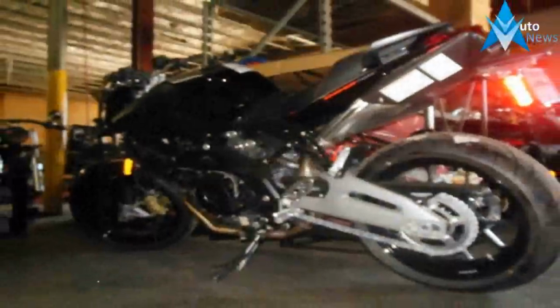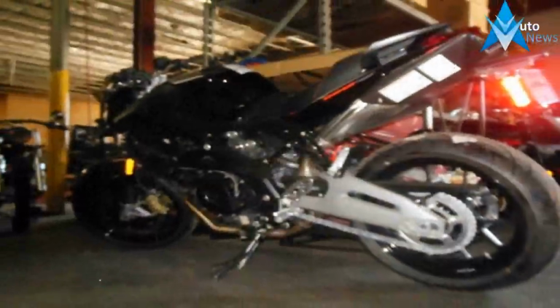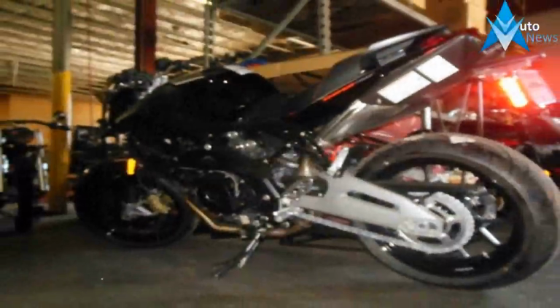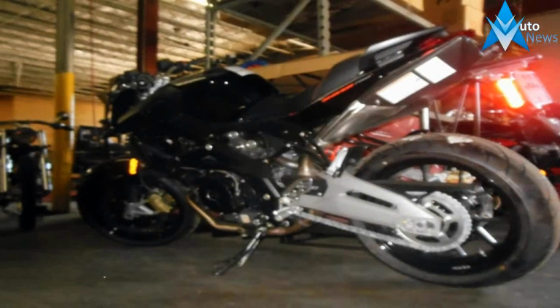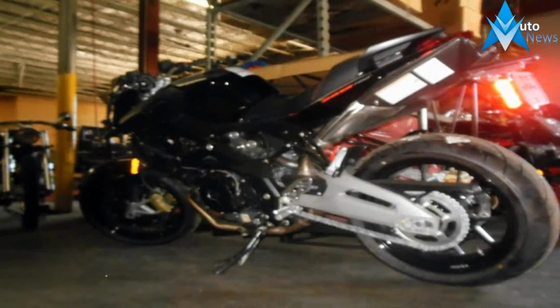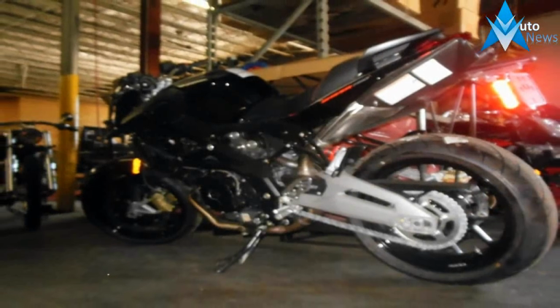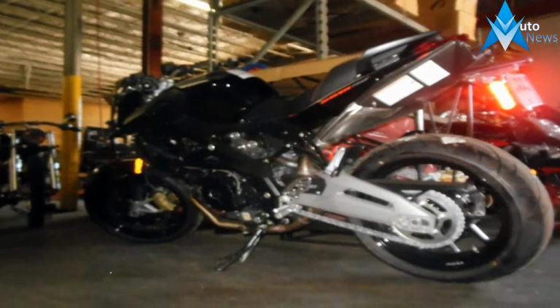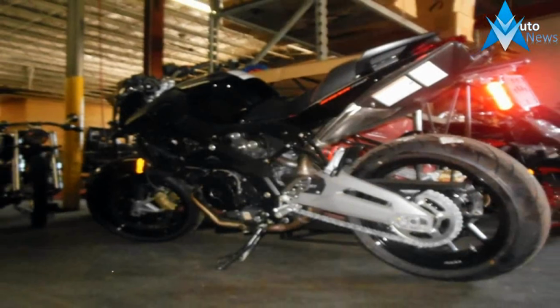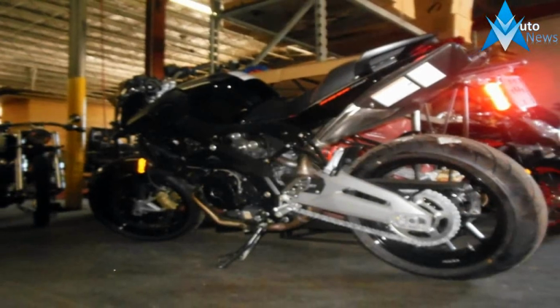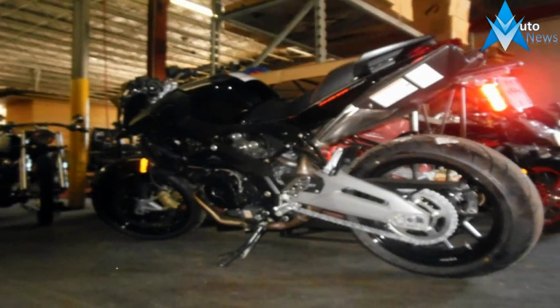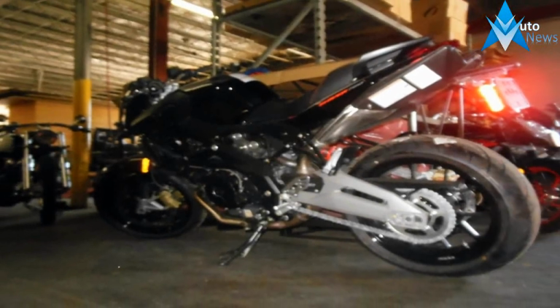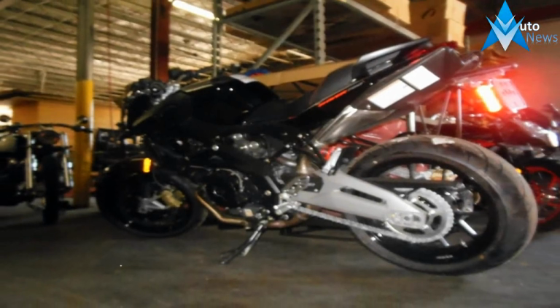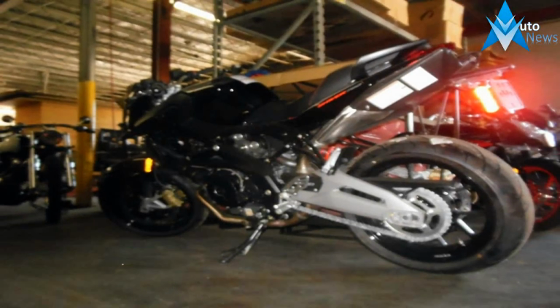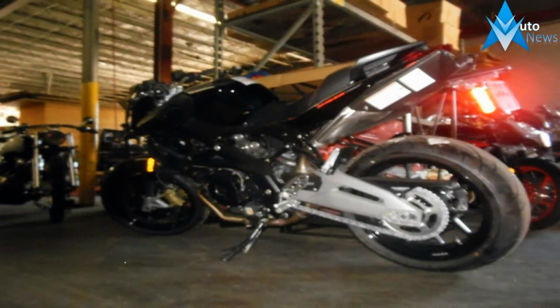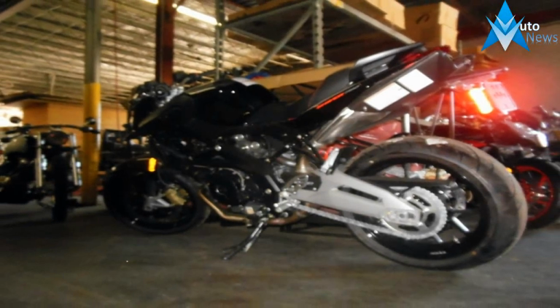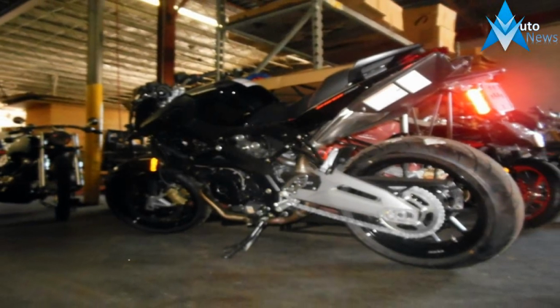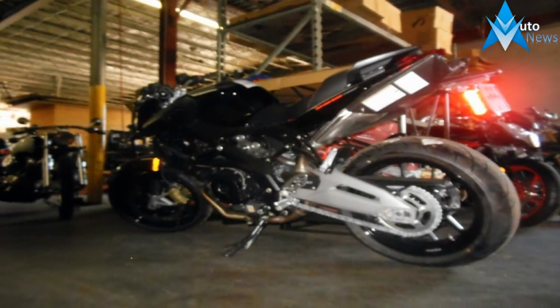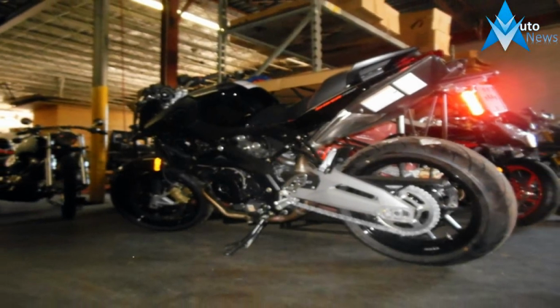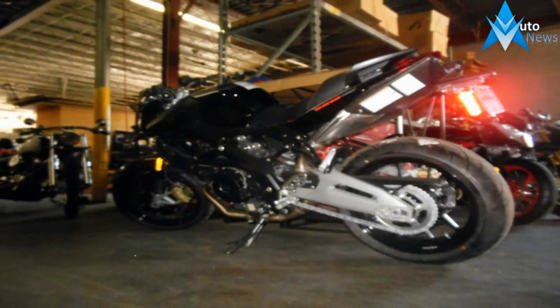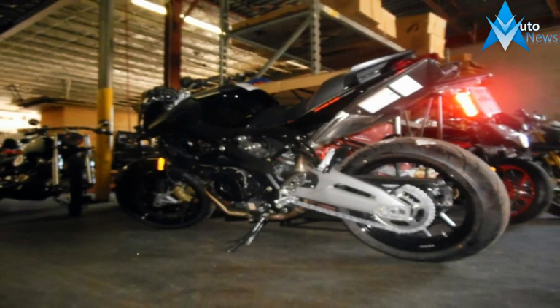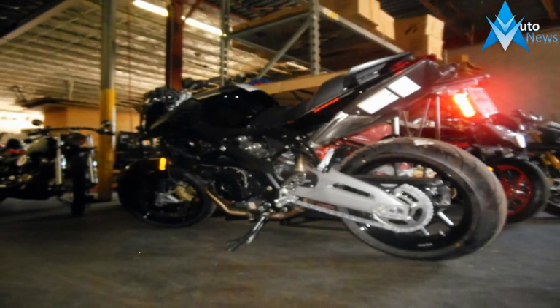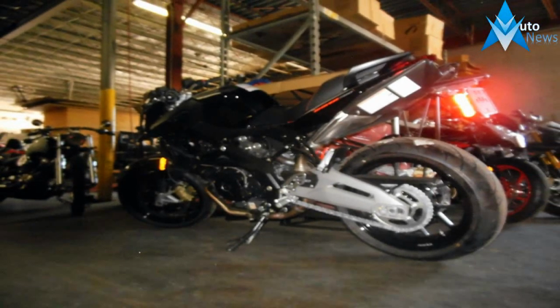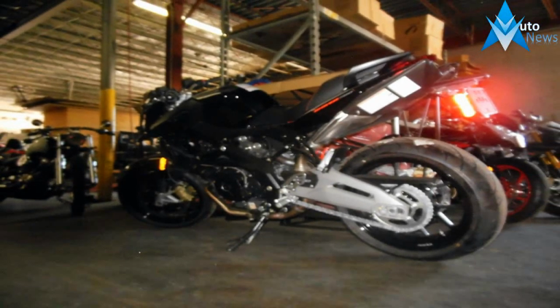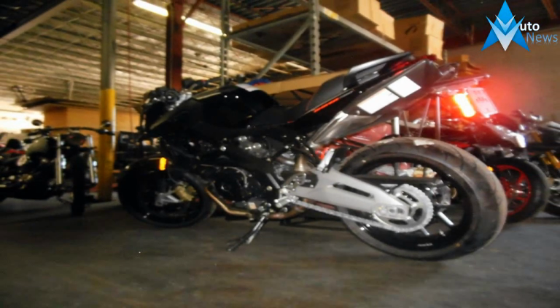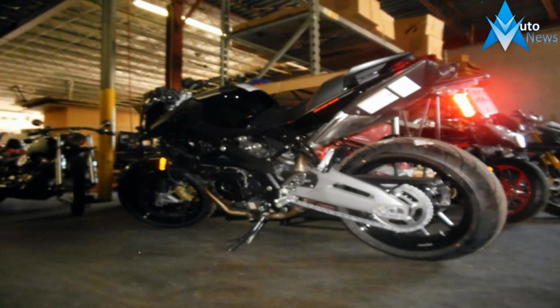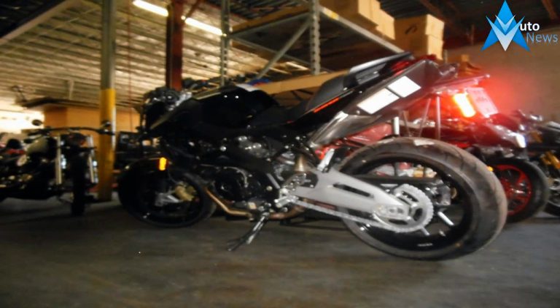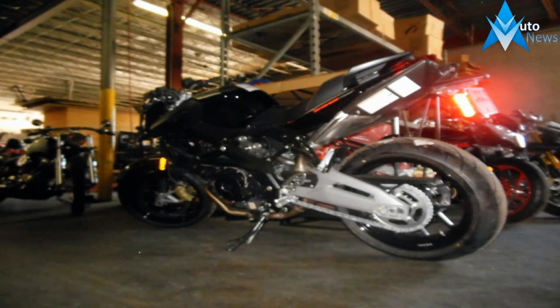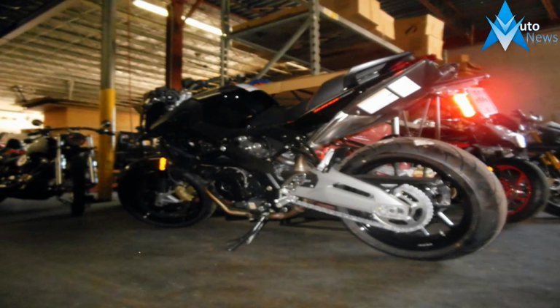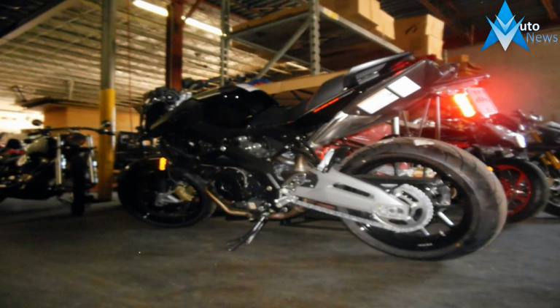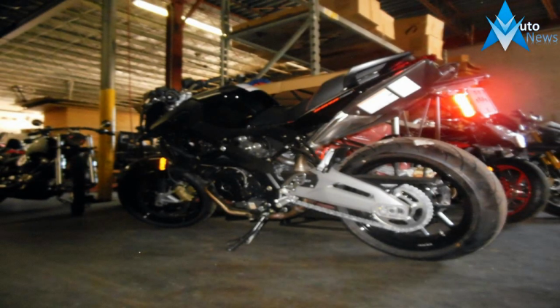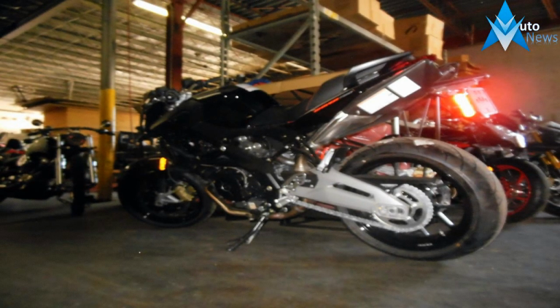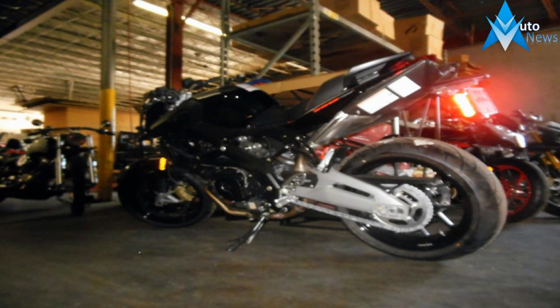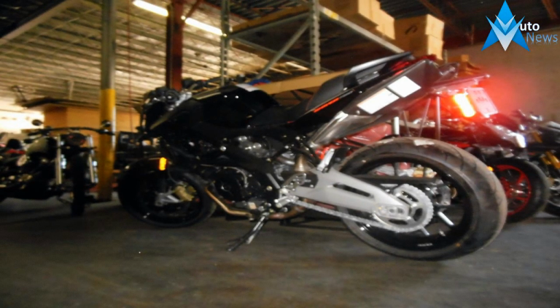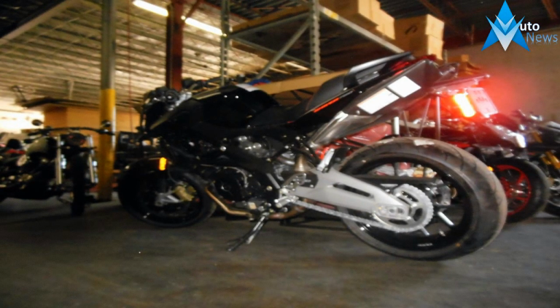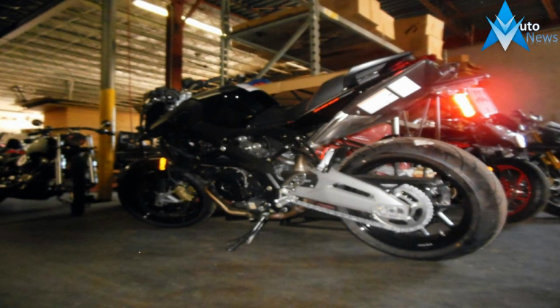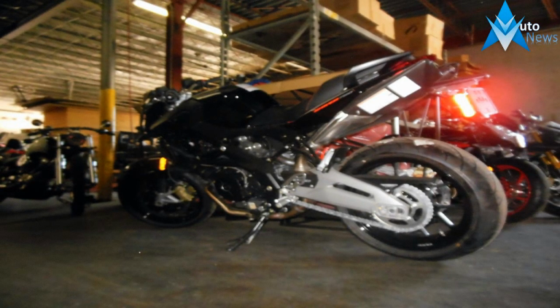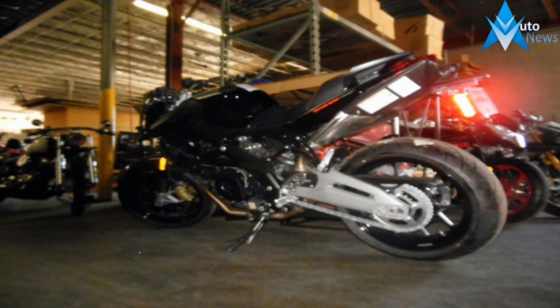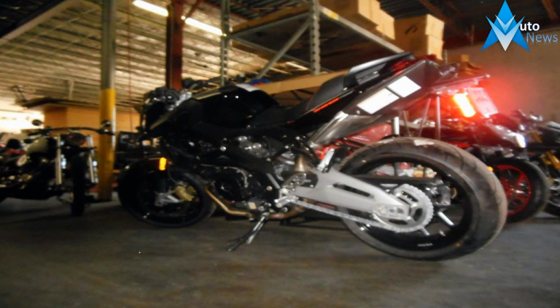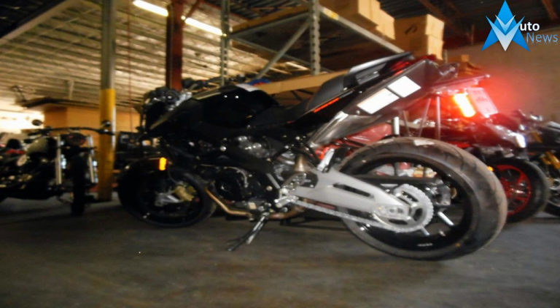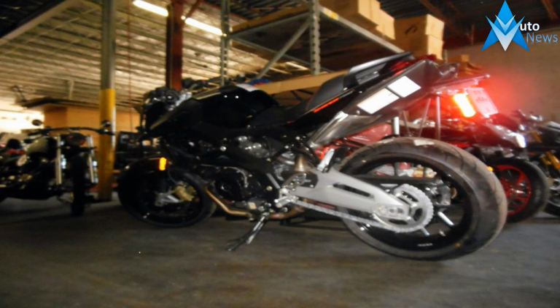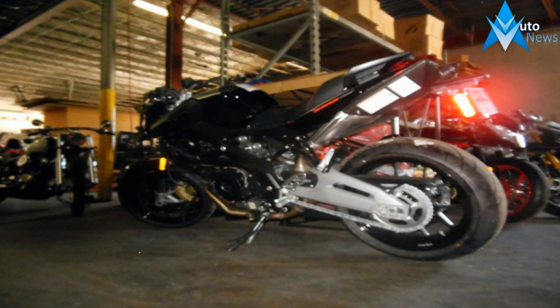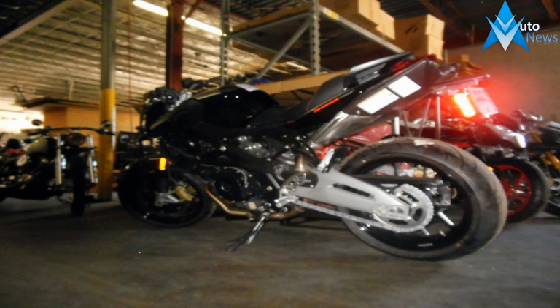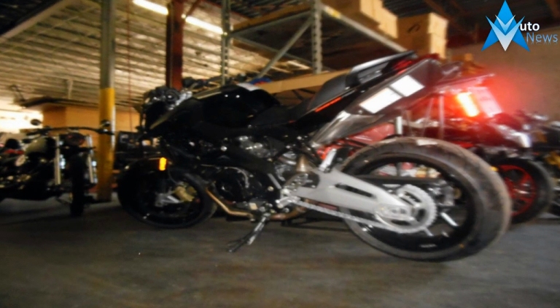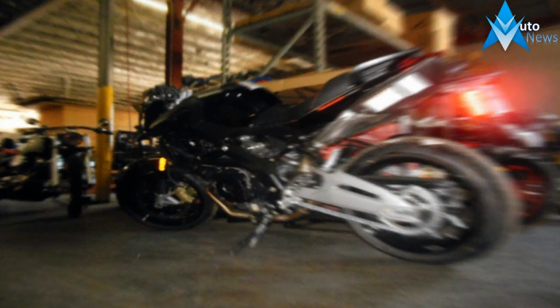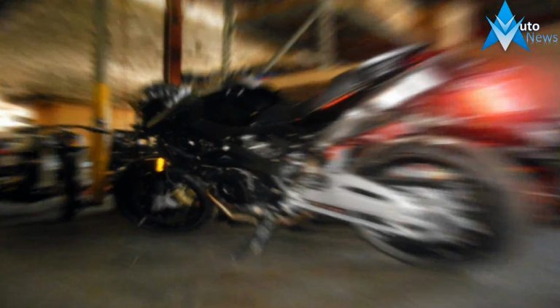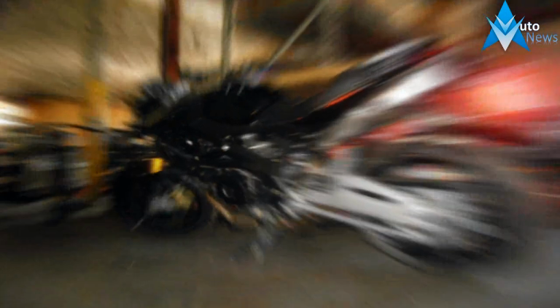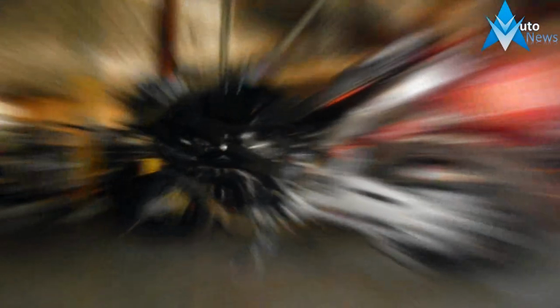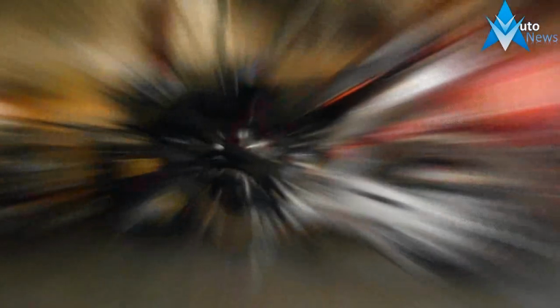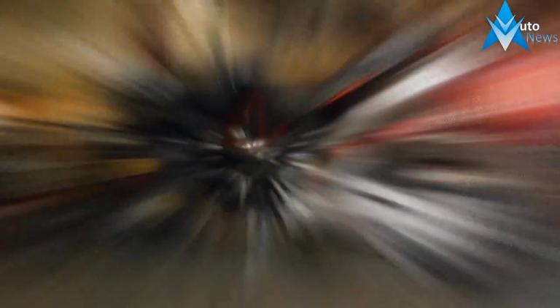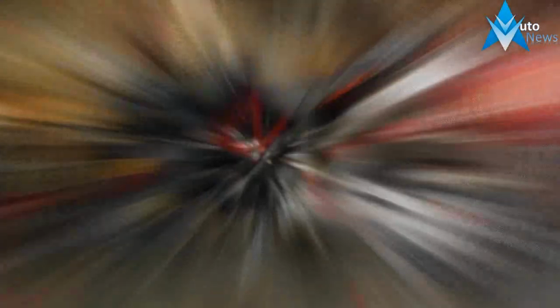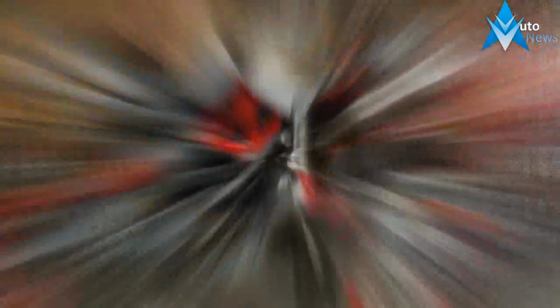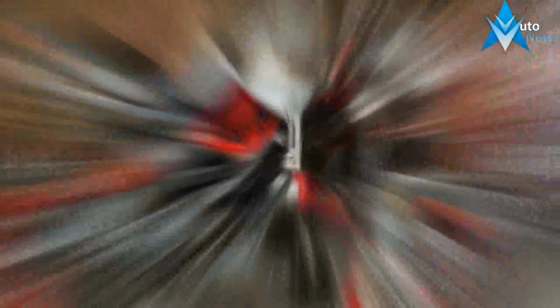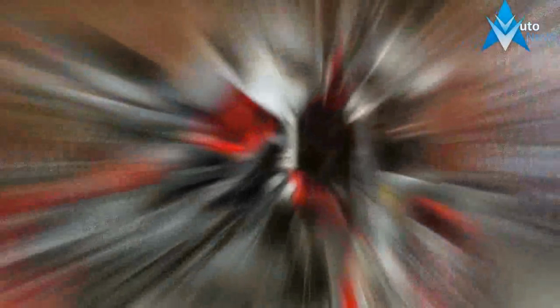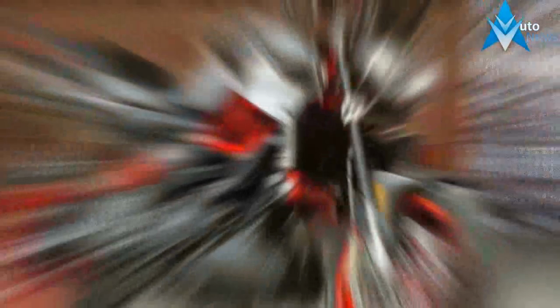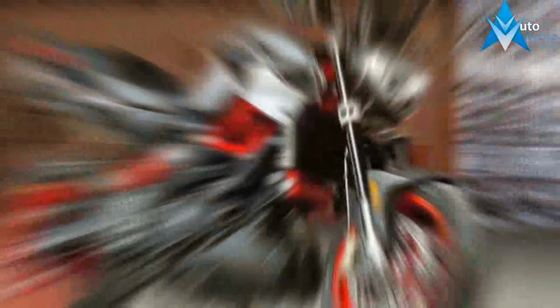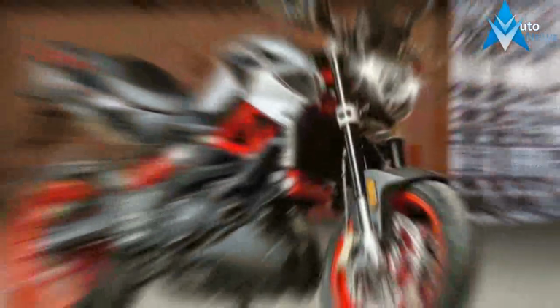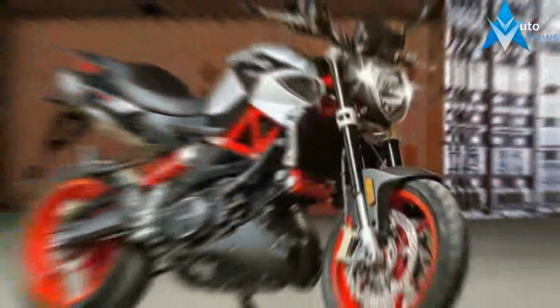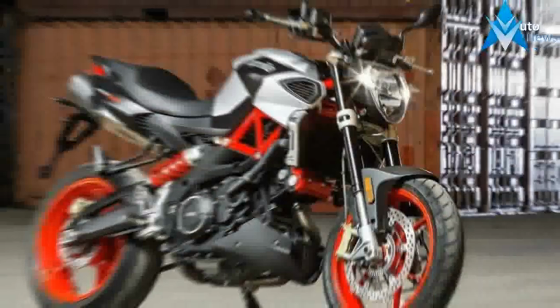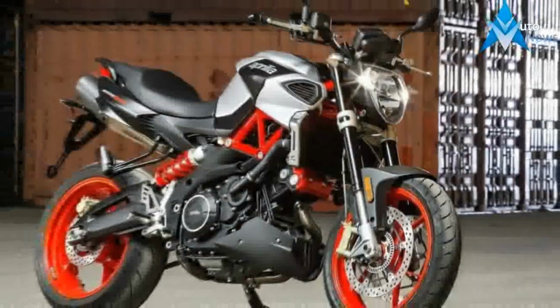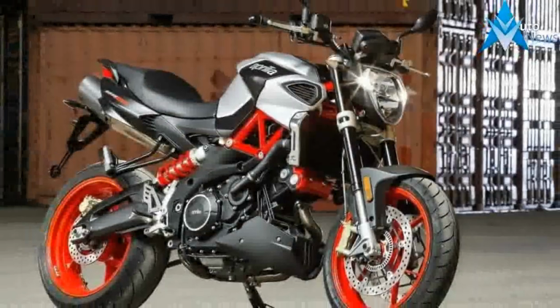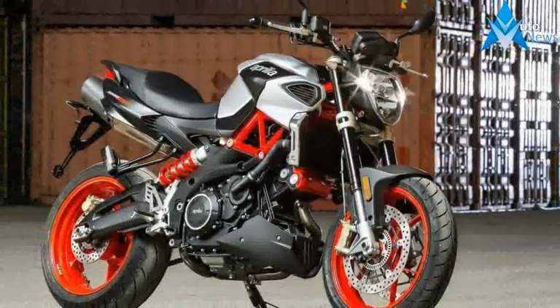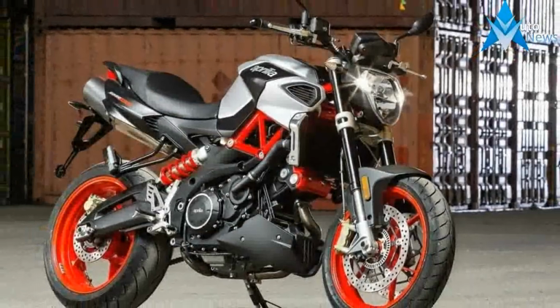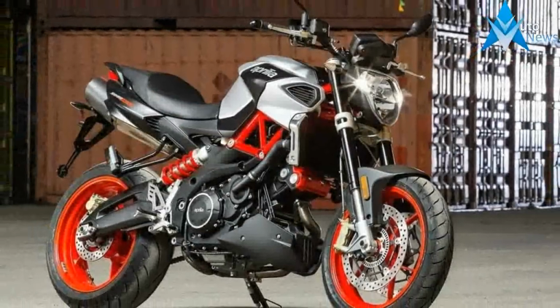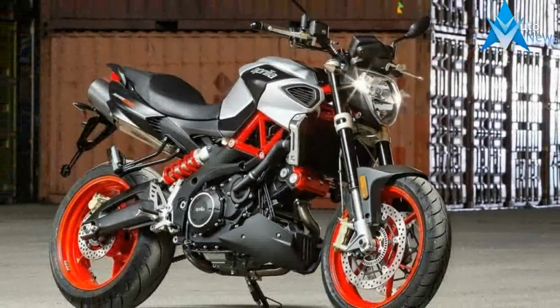Out front, the headlamp unit misses the bikini fairings it carried previously and gets a sharper looking headlamp instead.